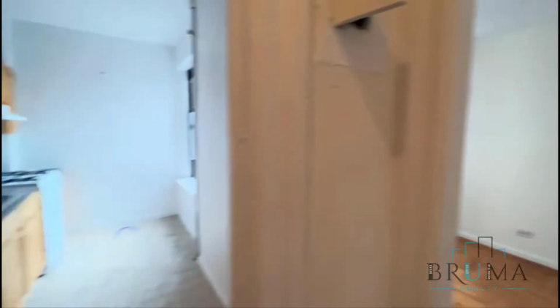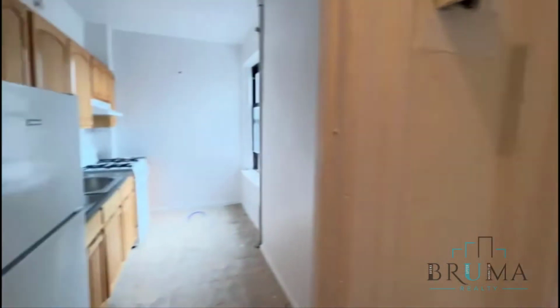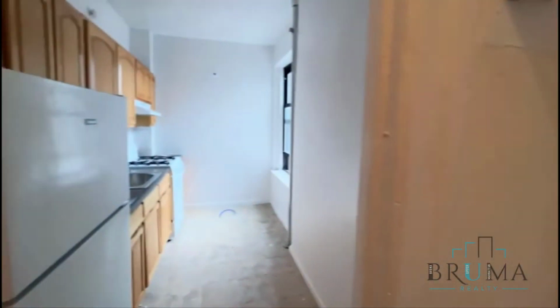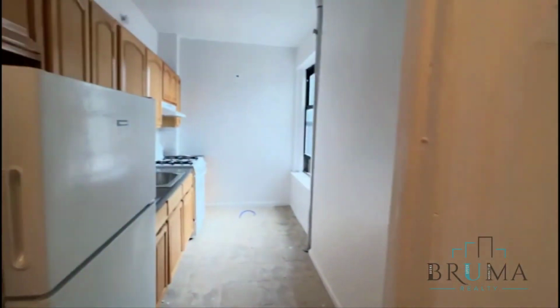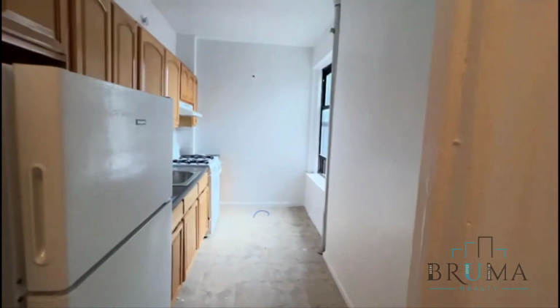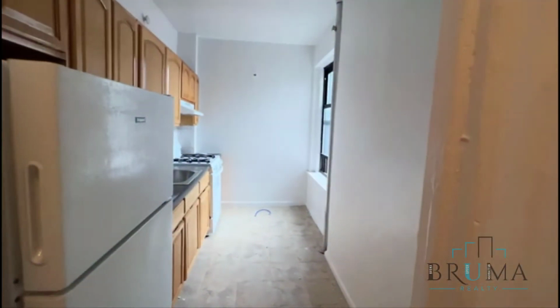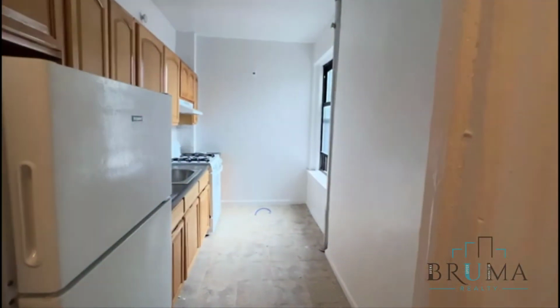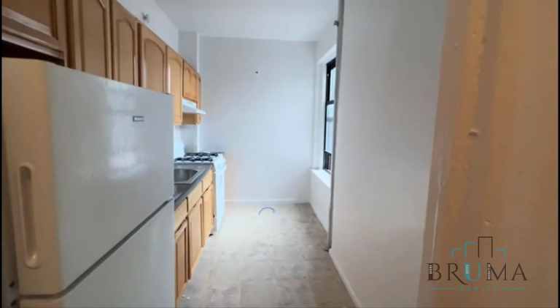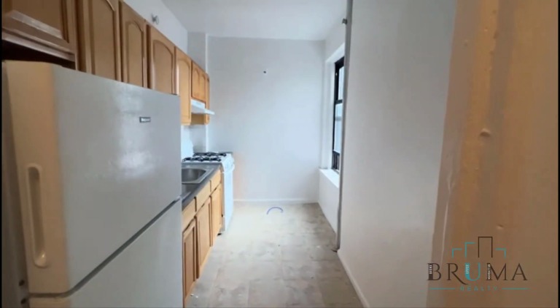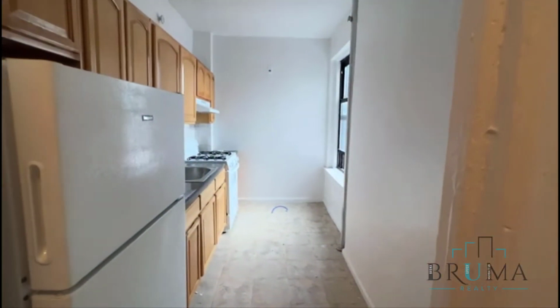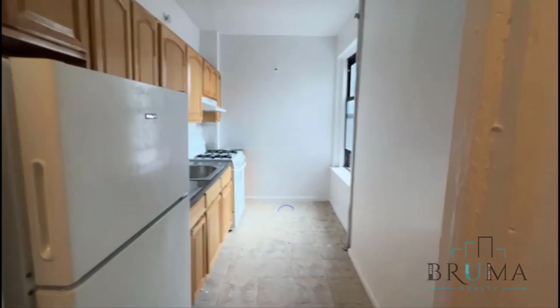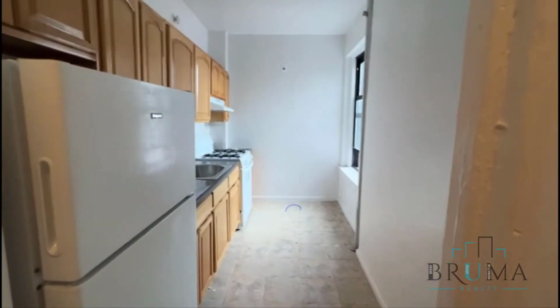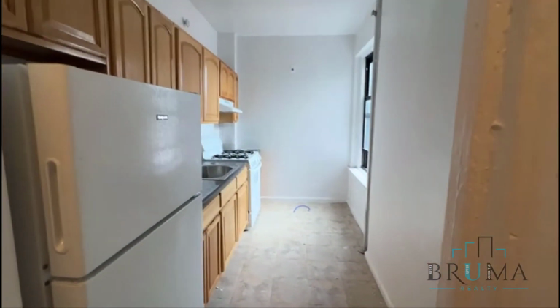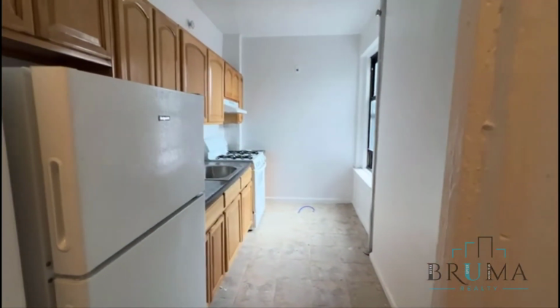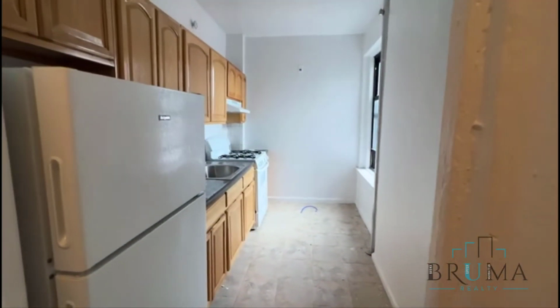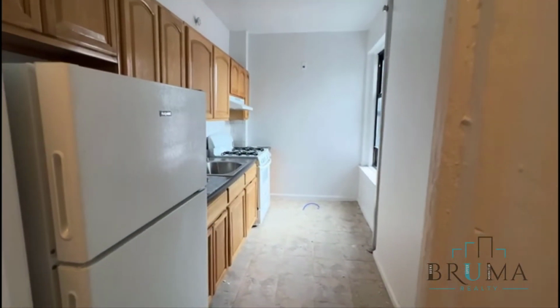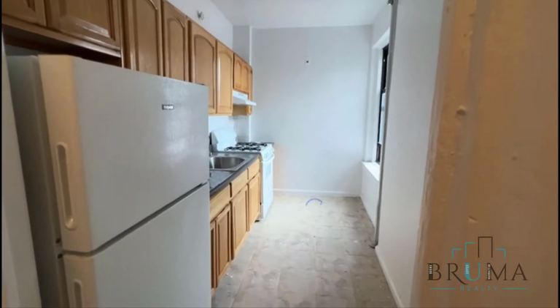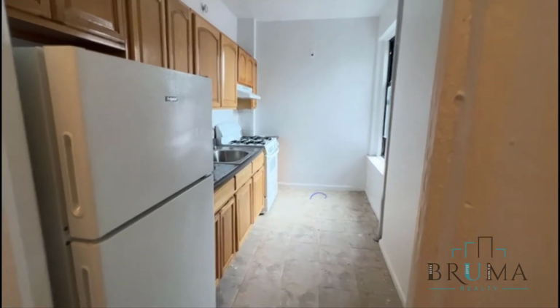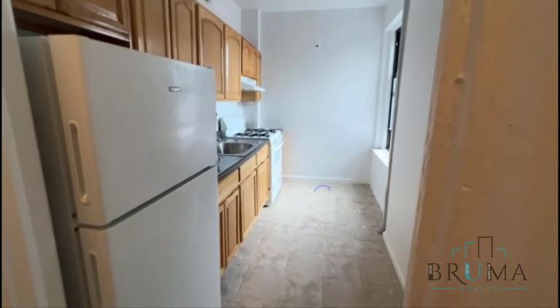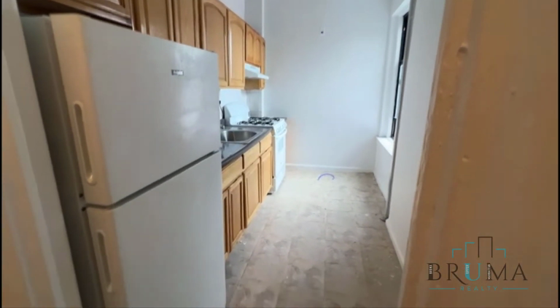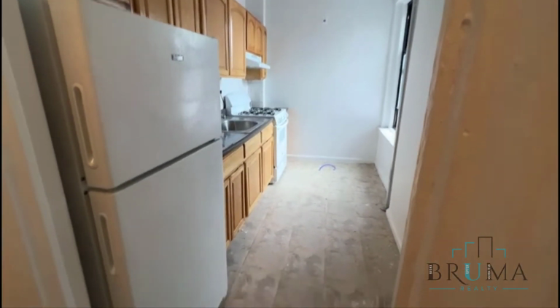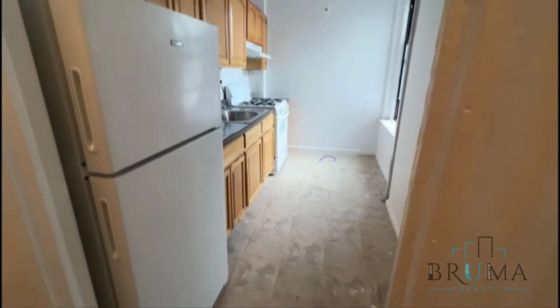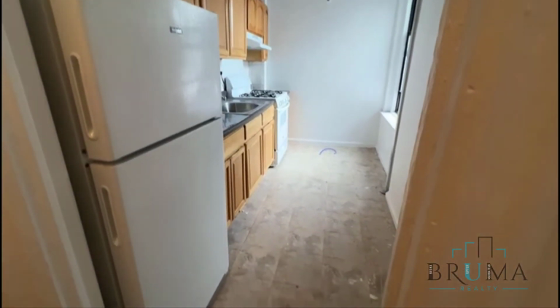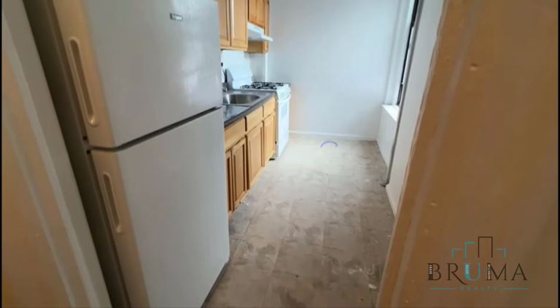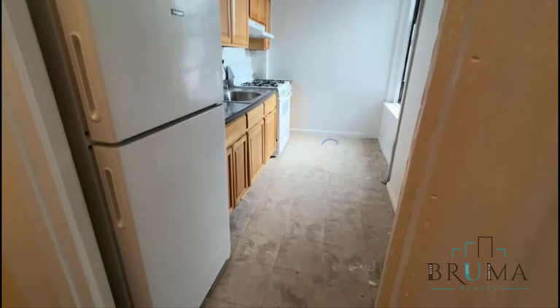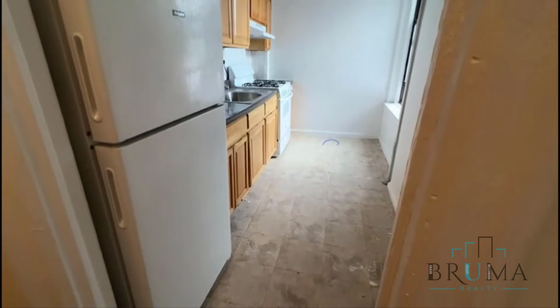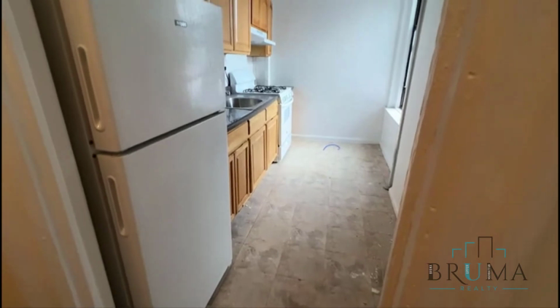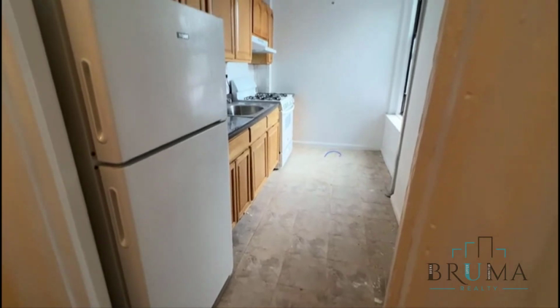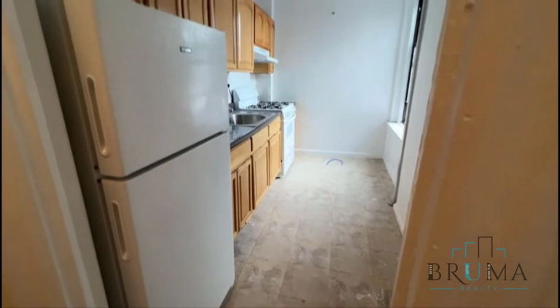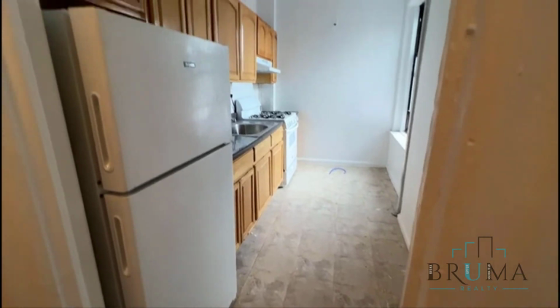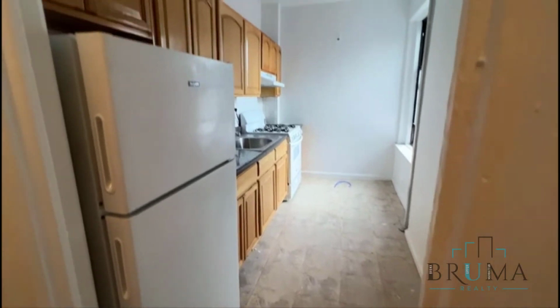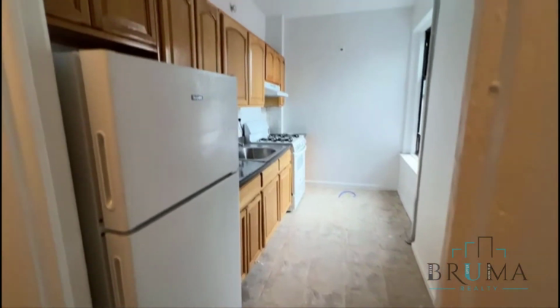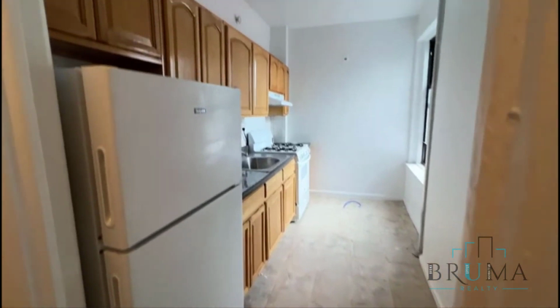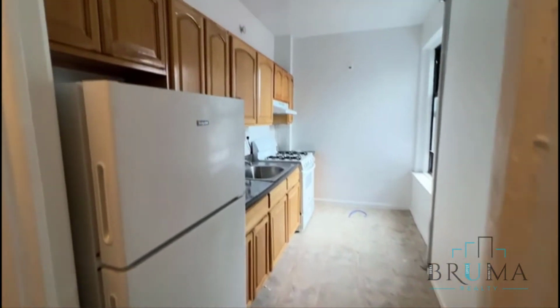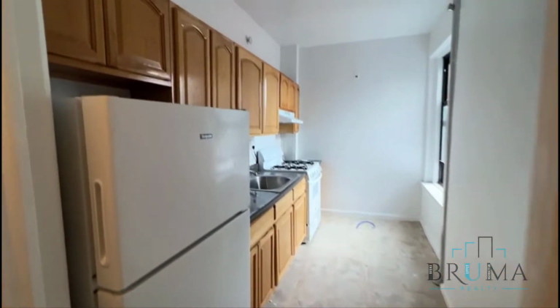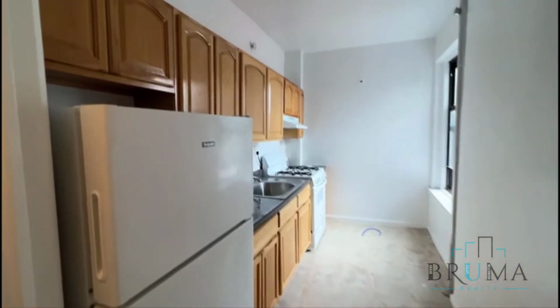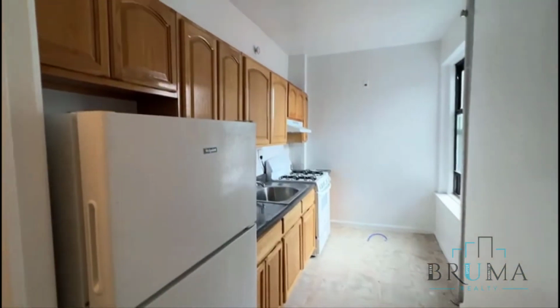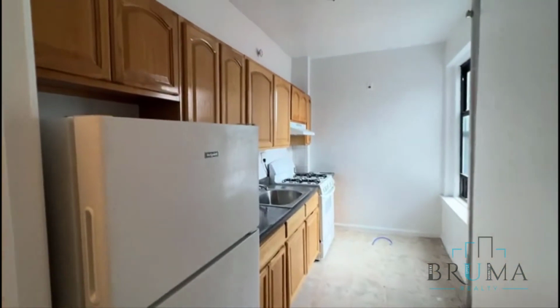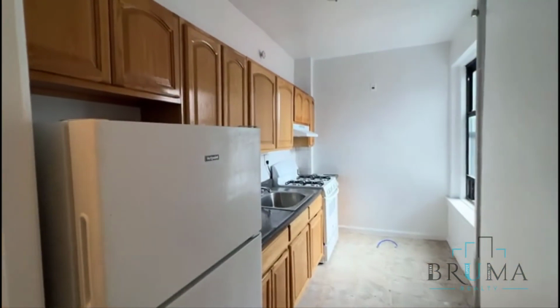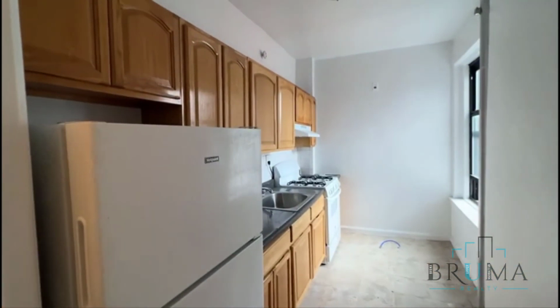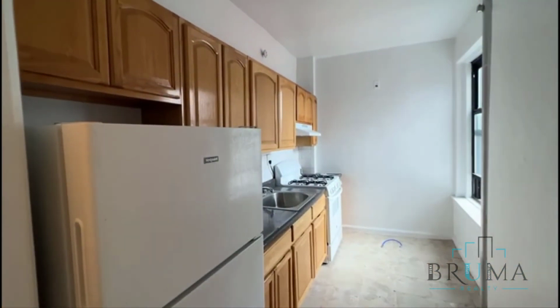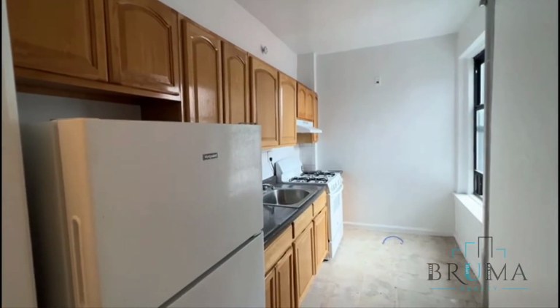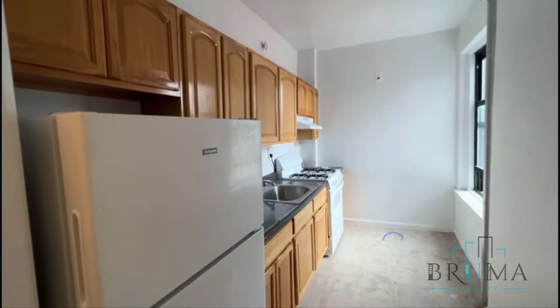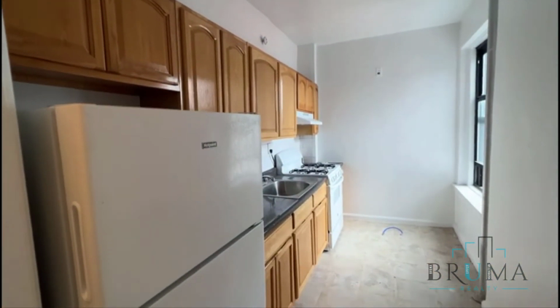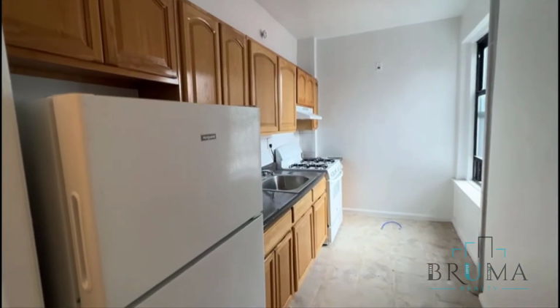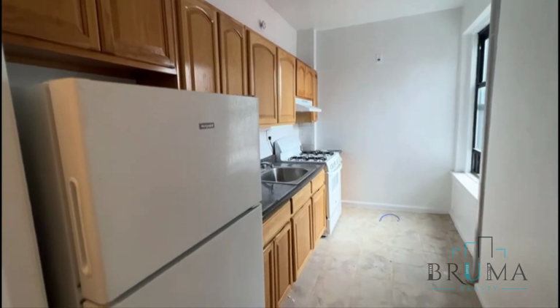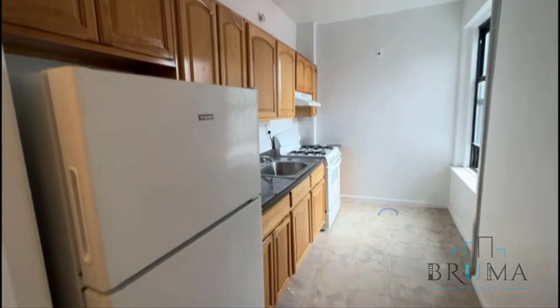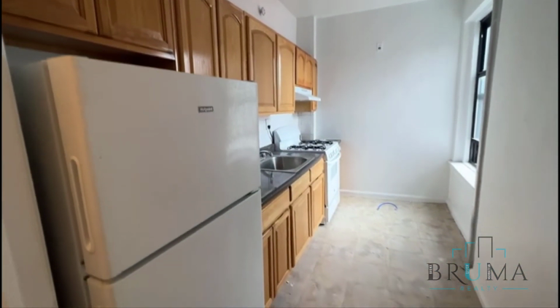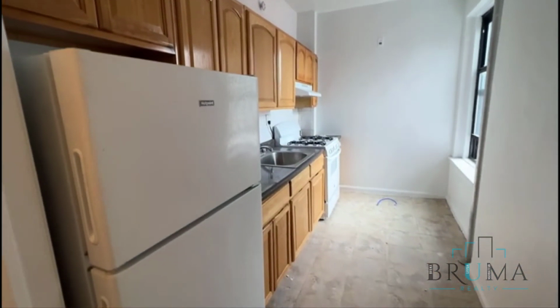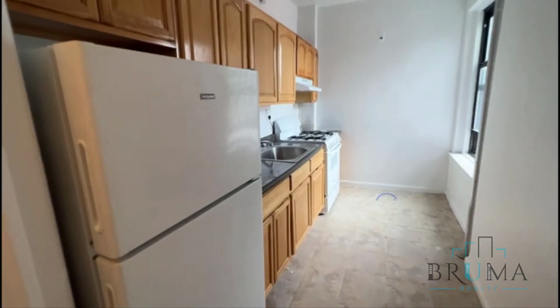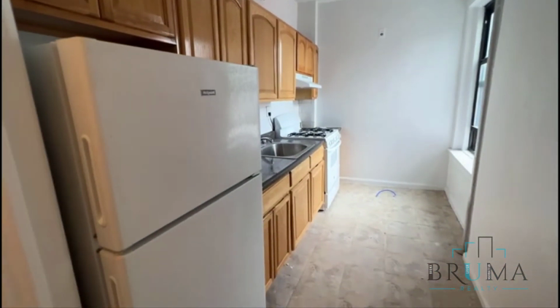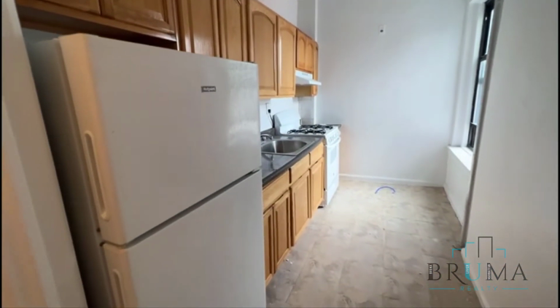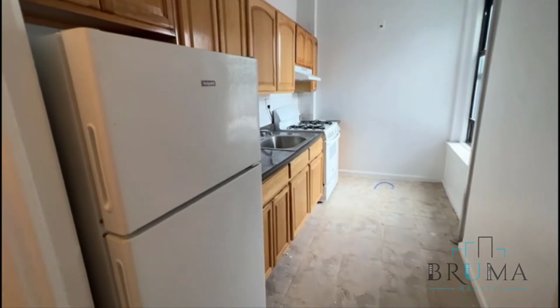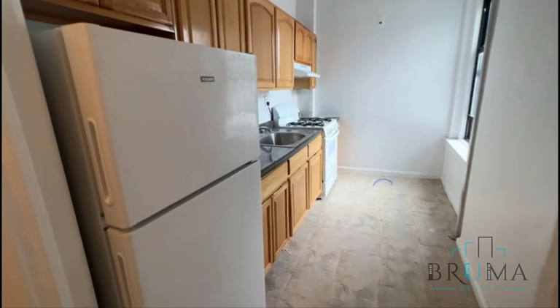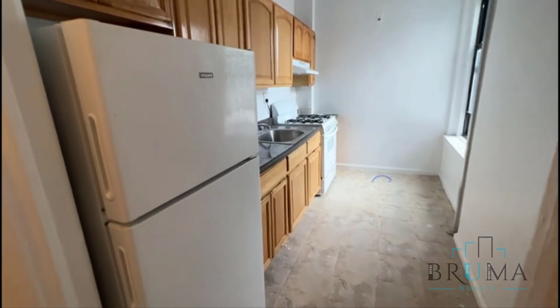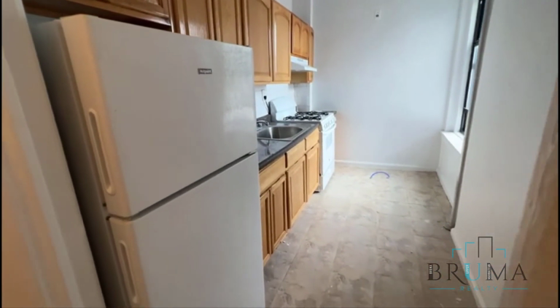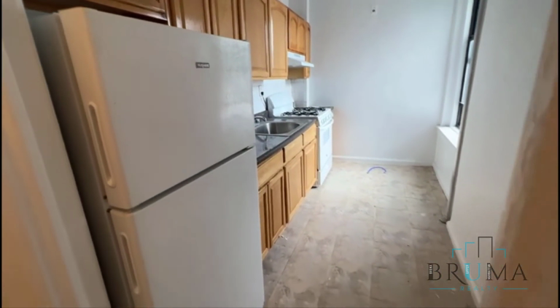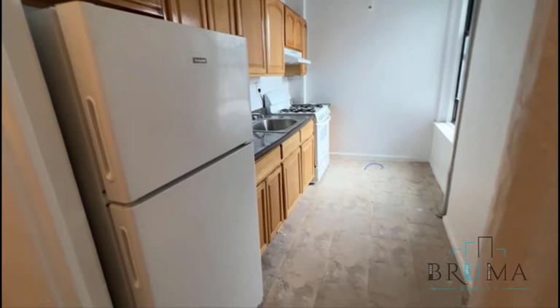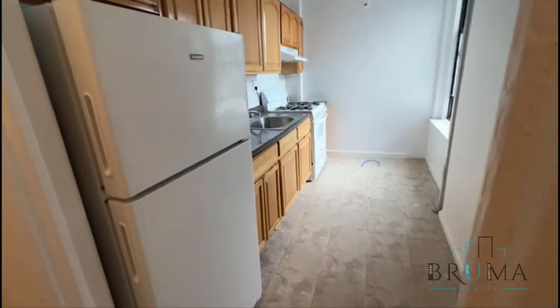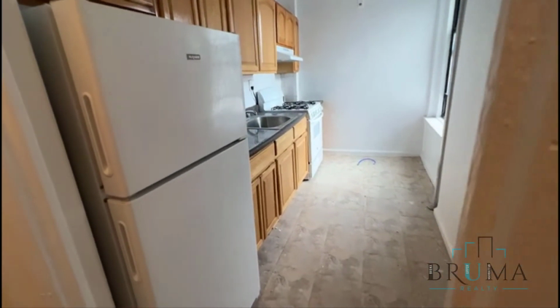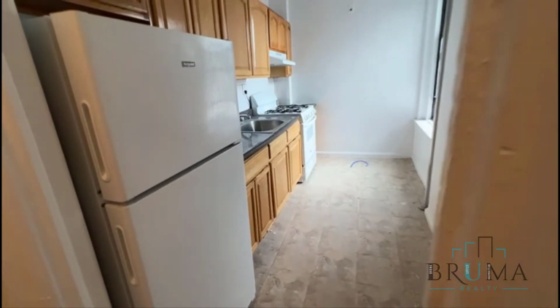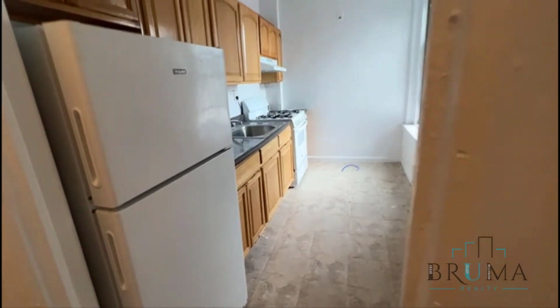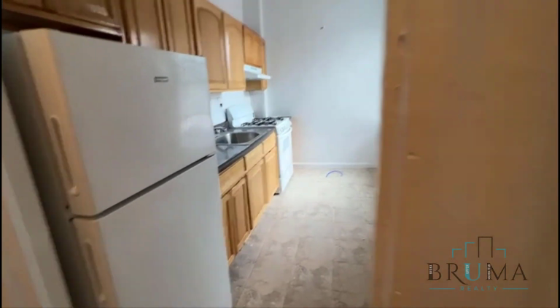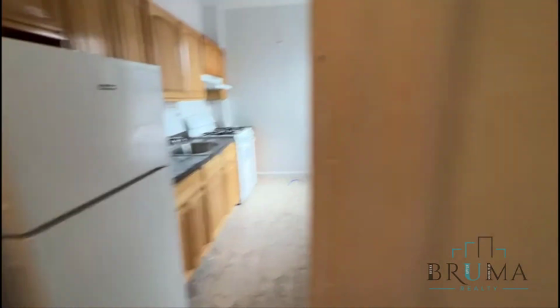Right as you come in, you have a kitchen there to the left. Nice spacious kitchen with tons of cabinets, space, and new appliances.